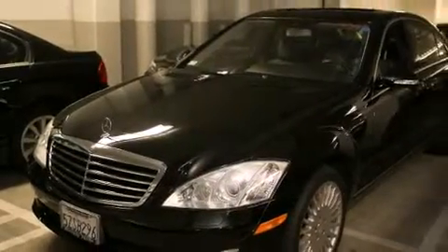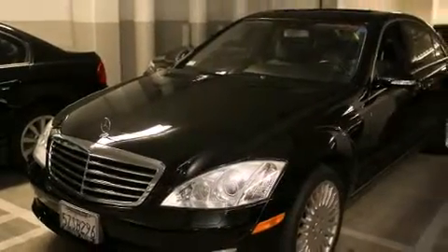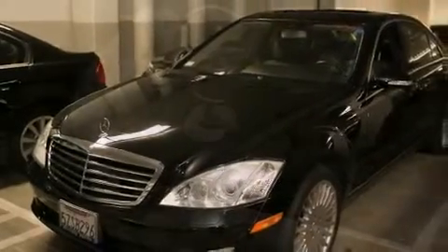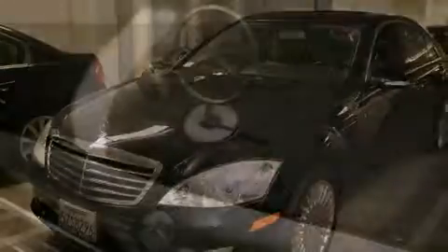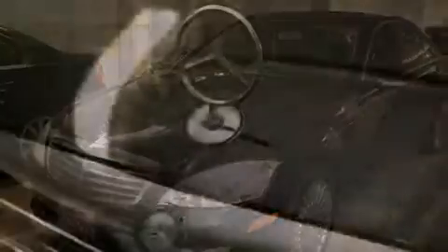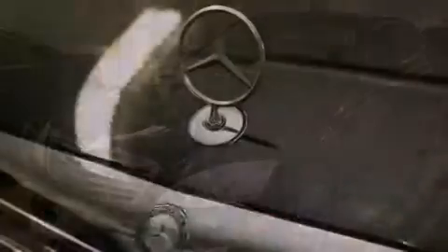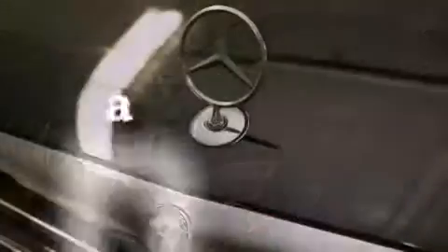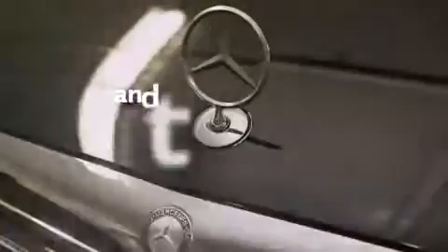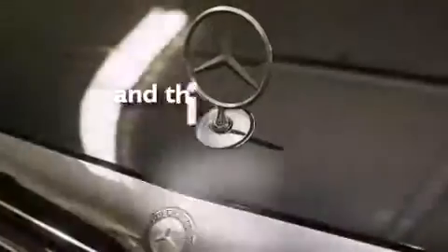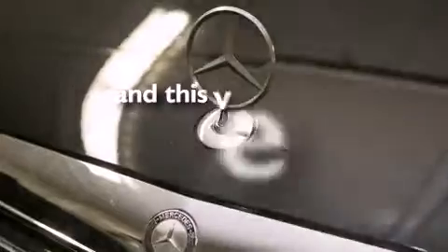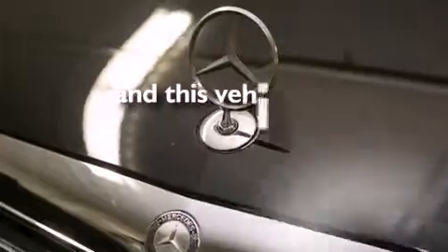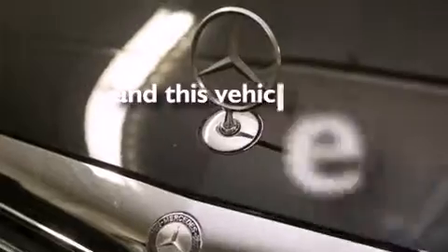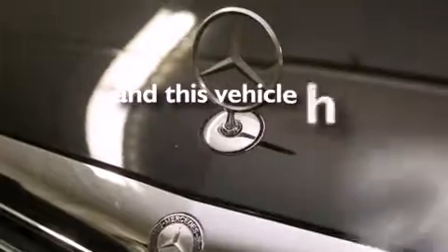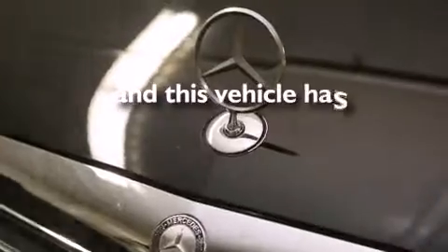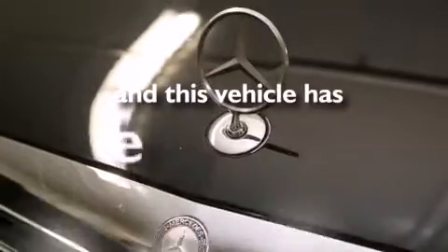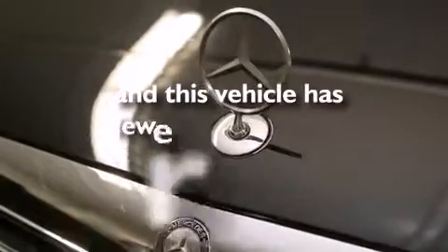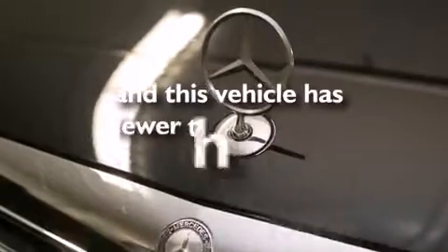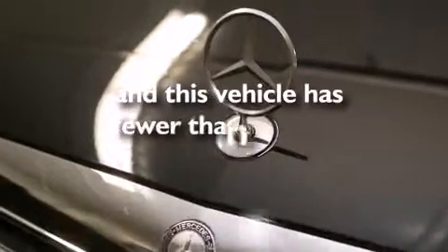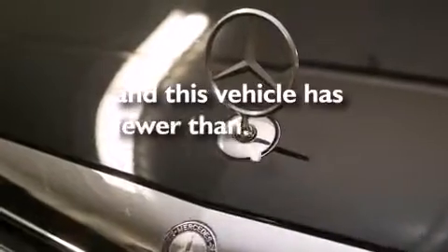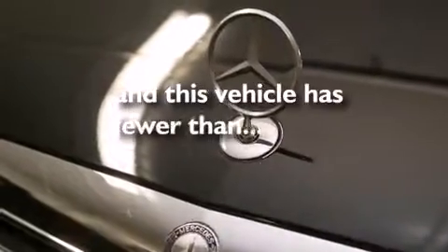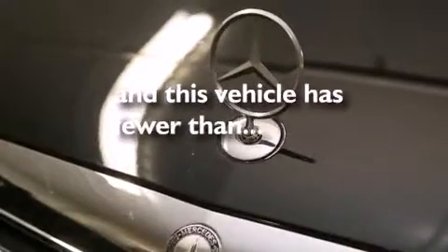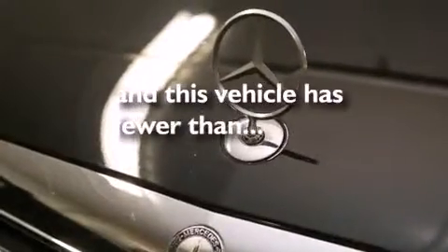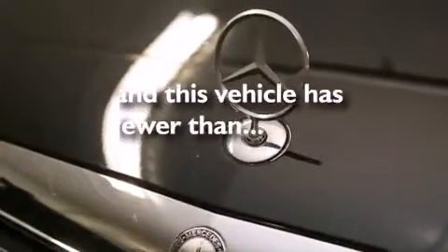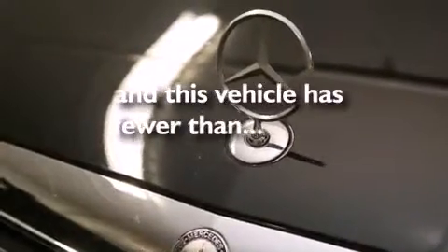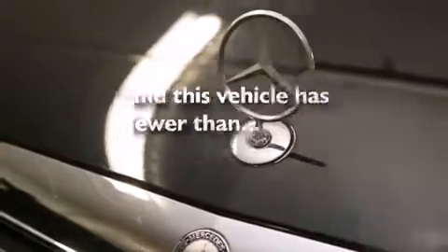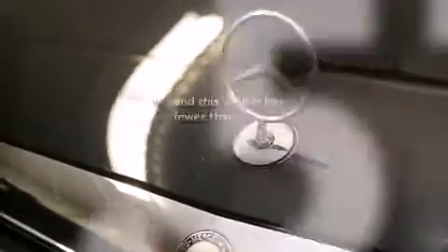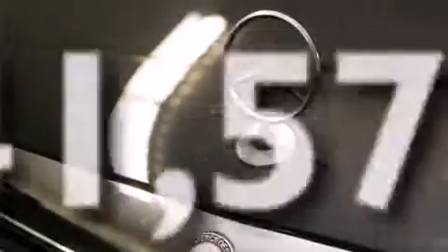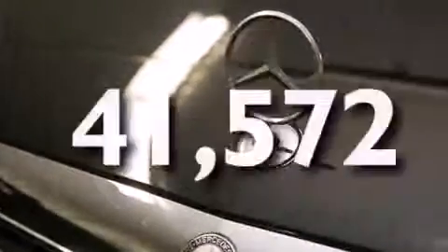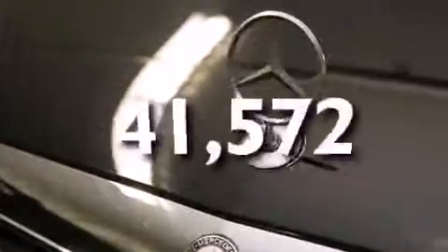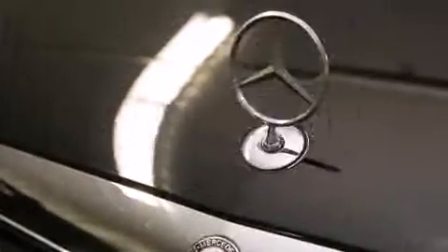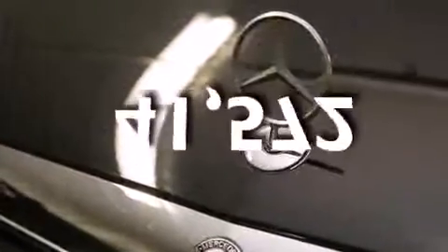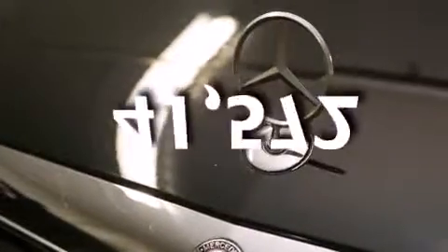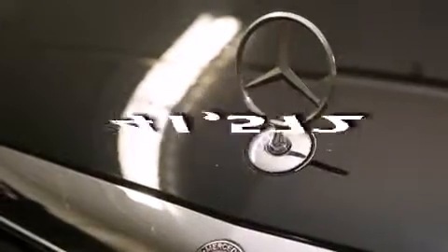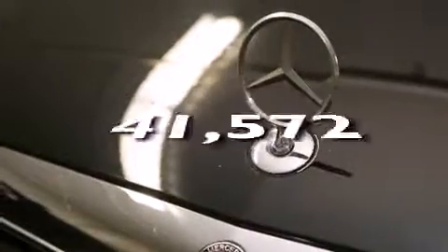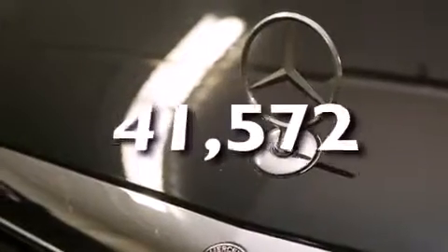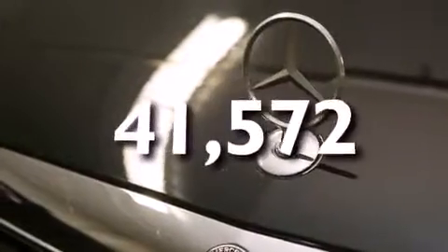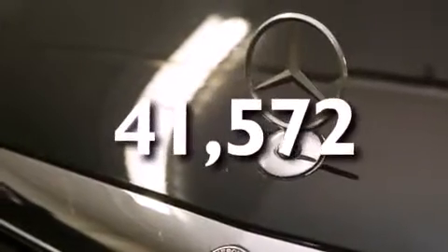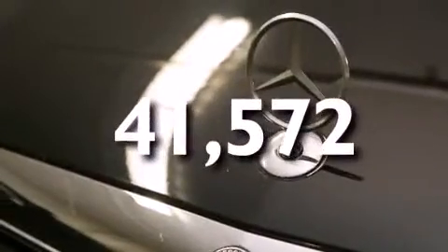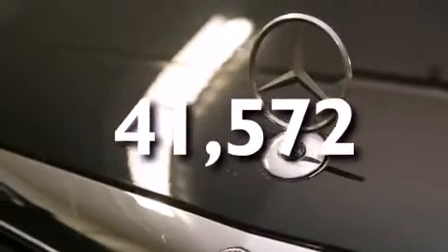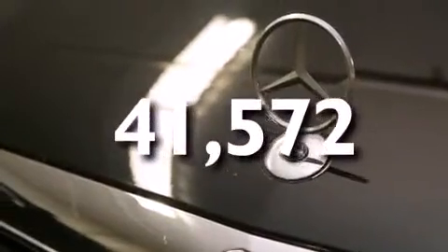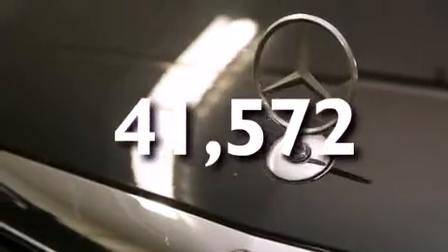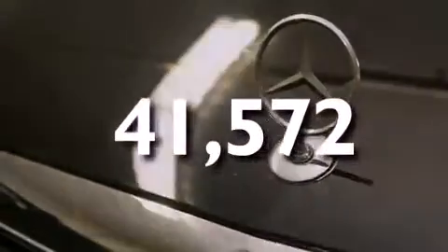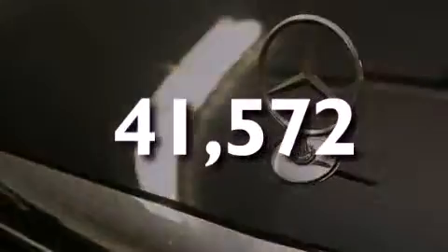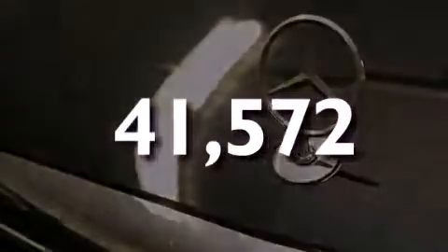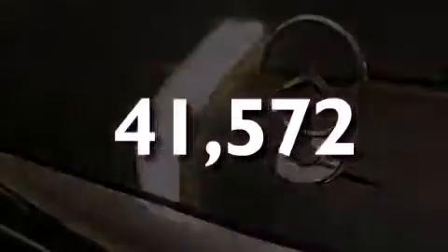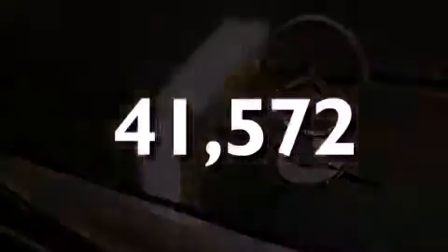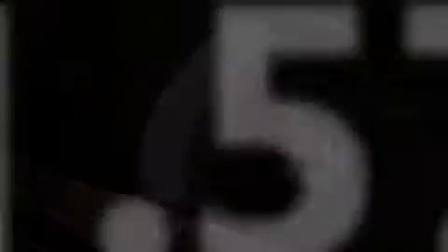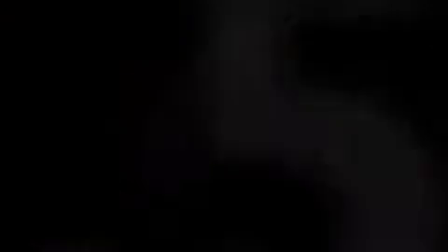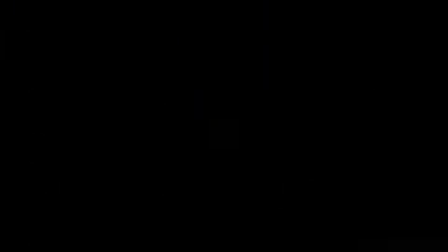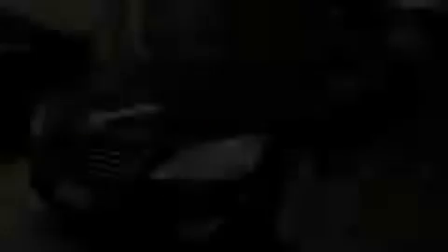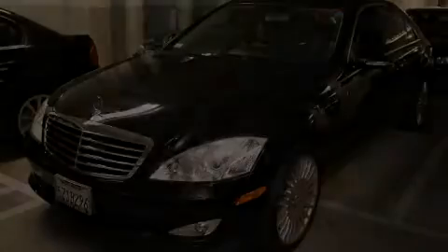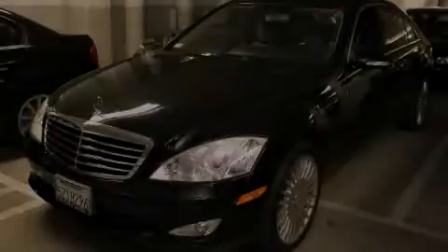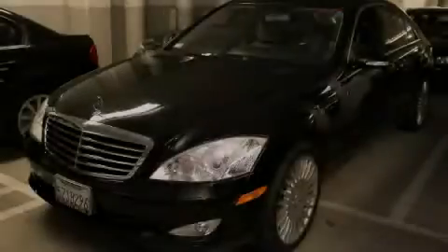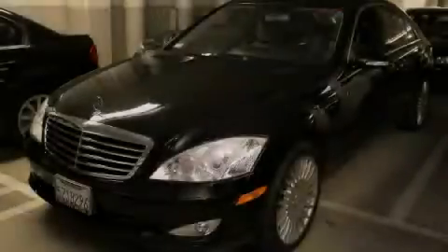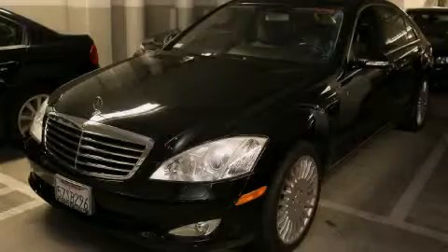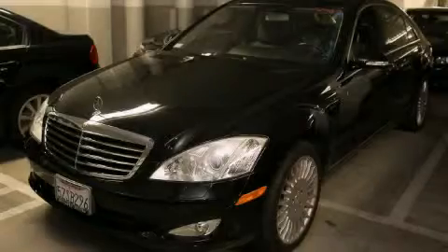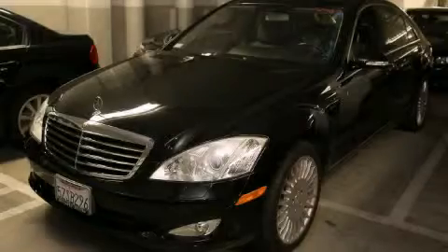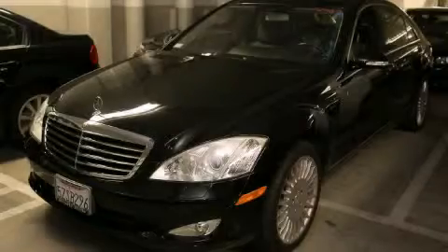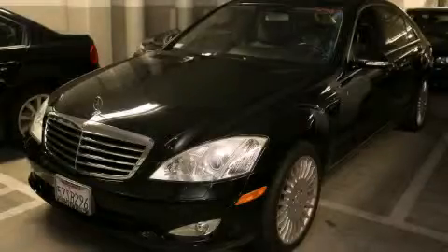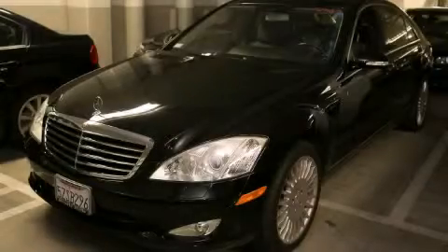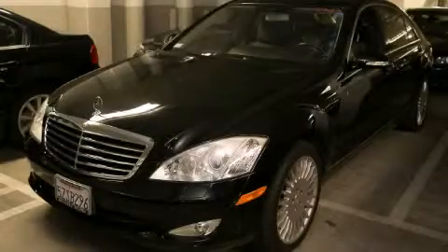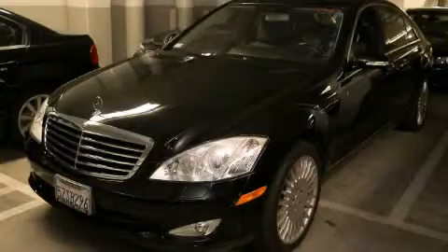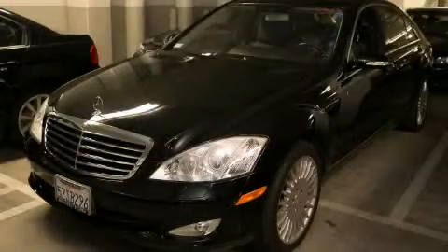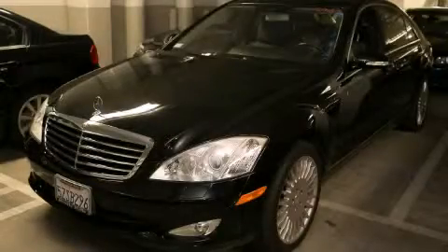This vehicle has fewer than 42,000 miles on the odometer. Stop by today and test drive this automobile for yourself.